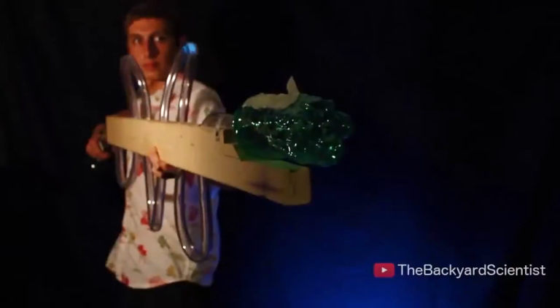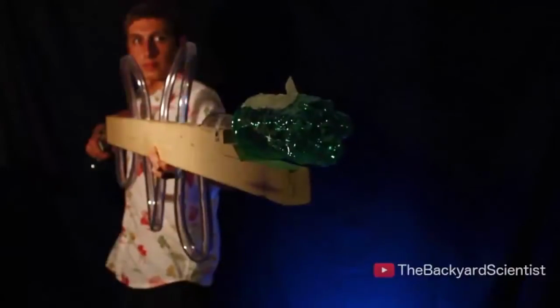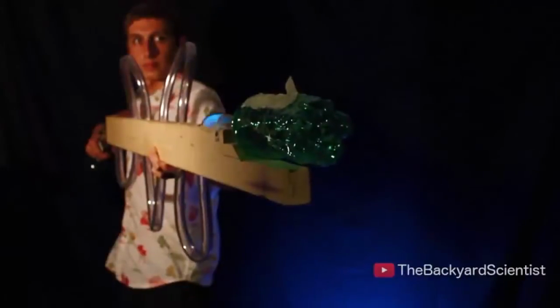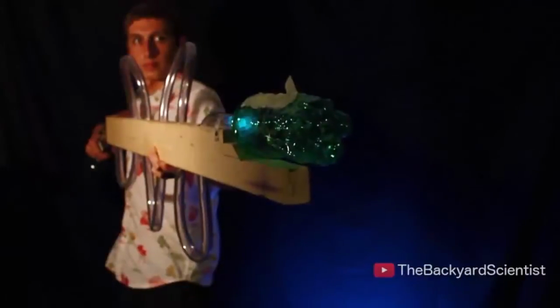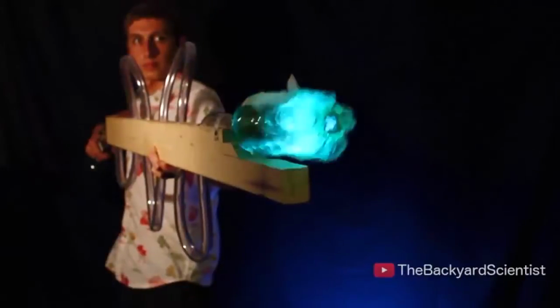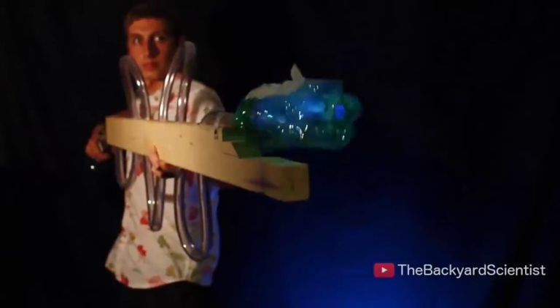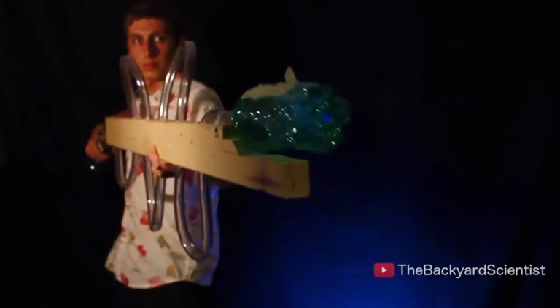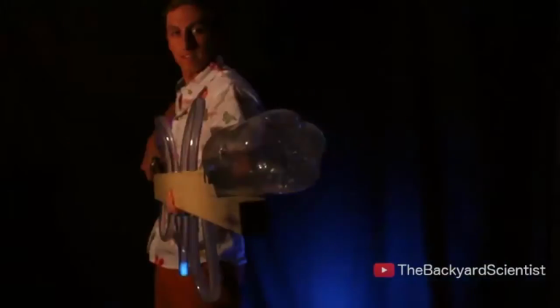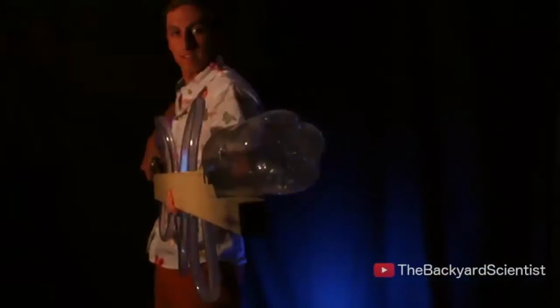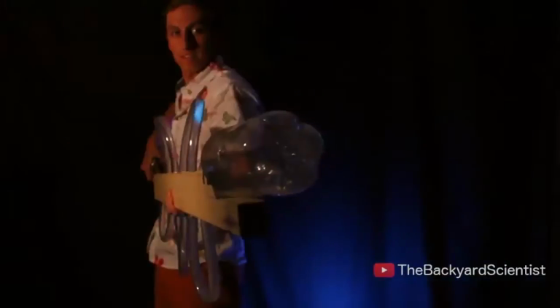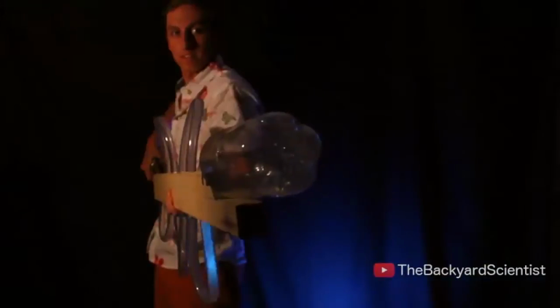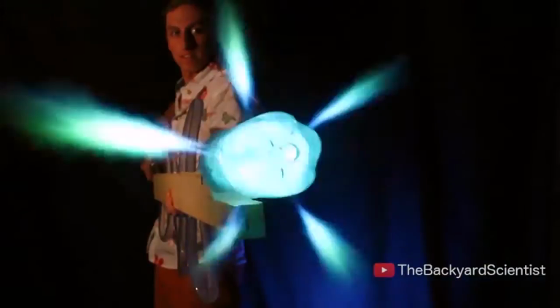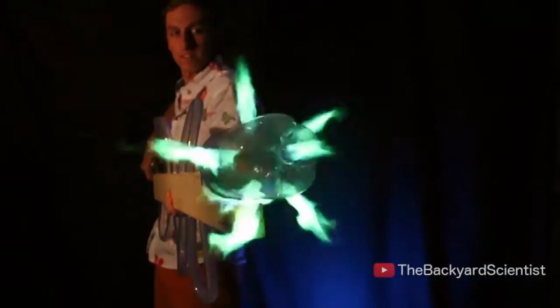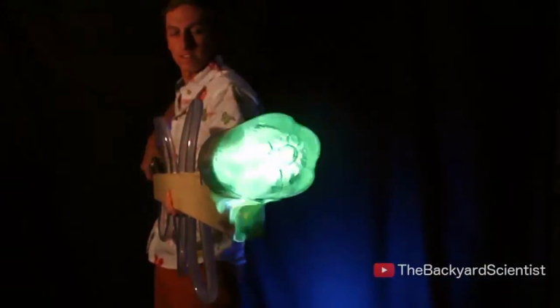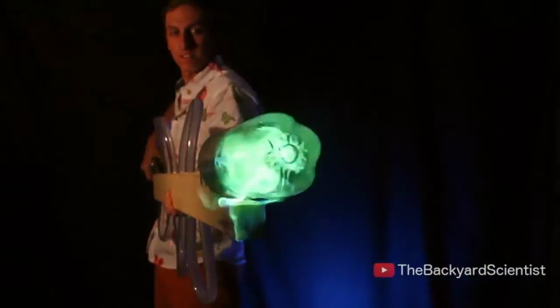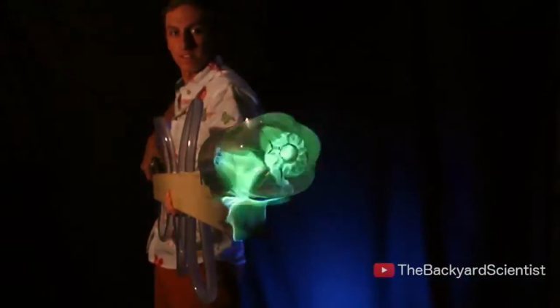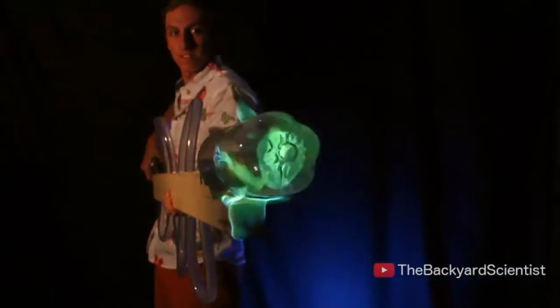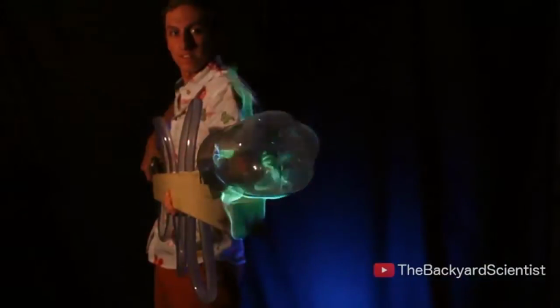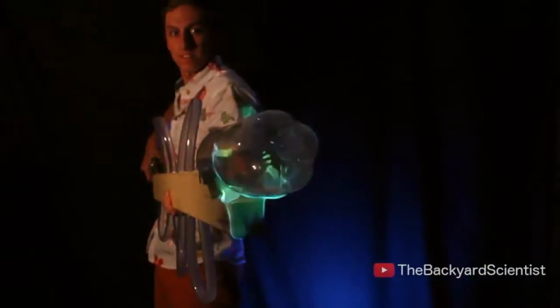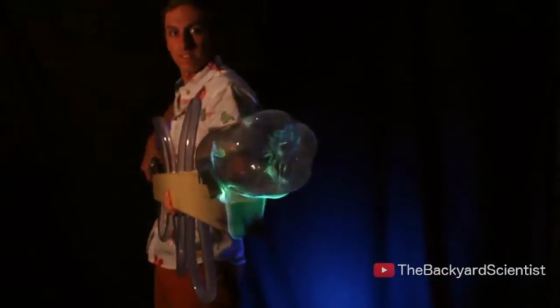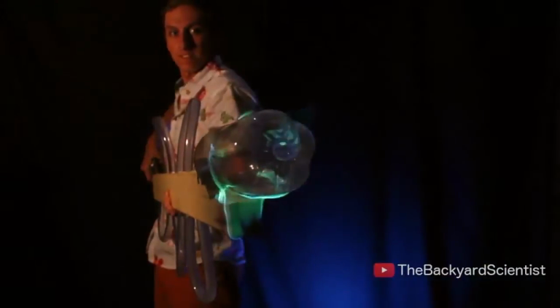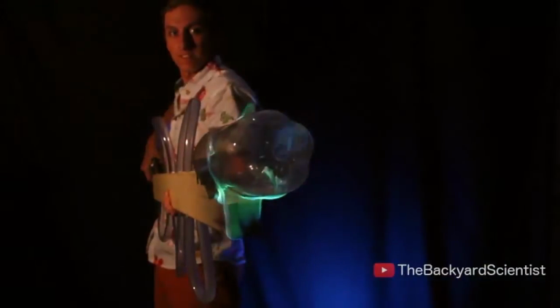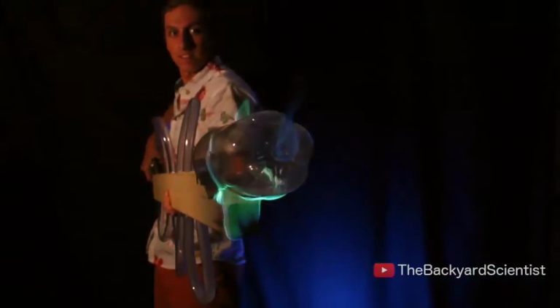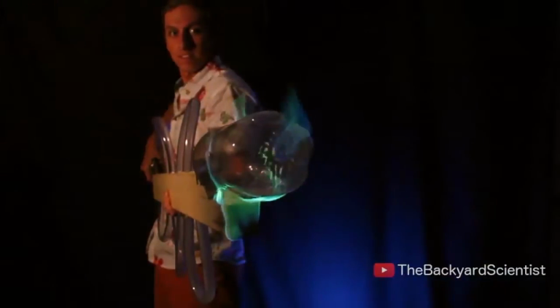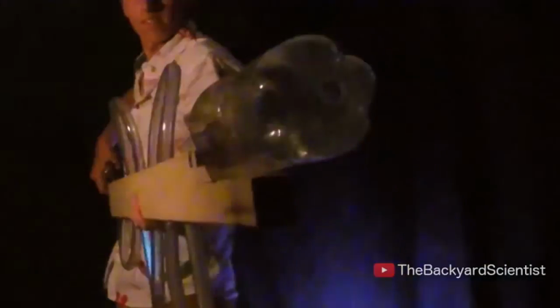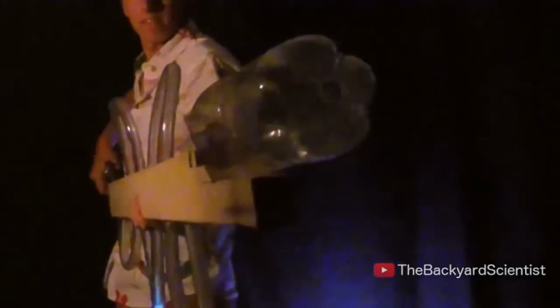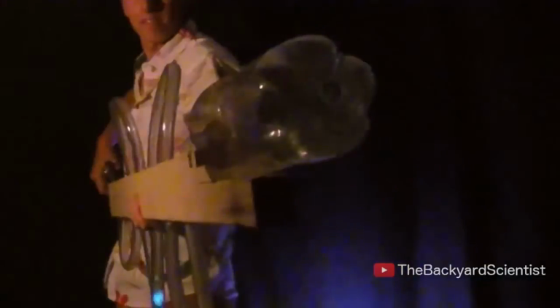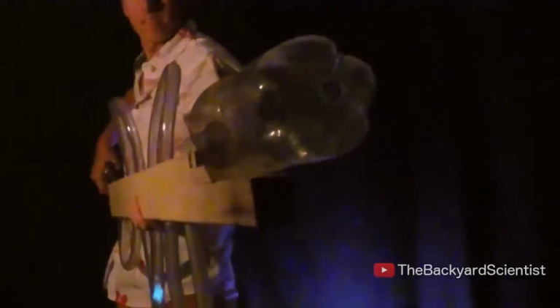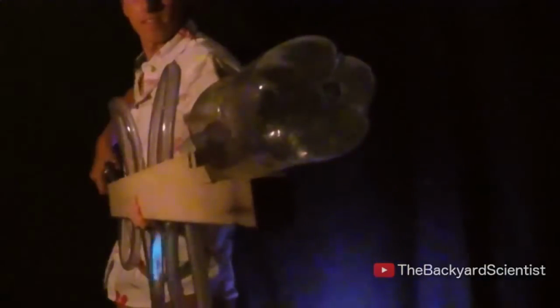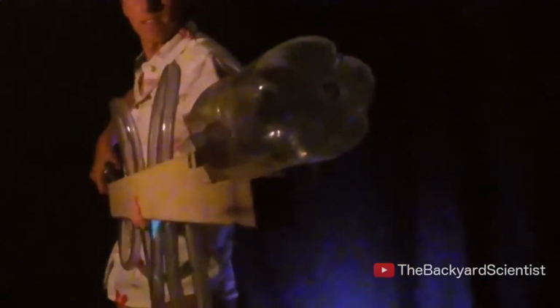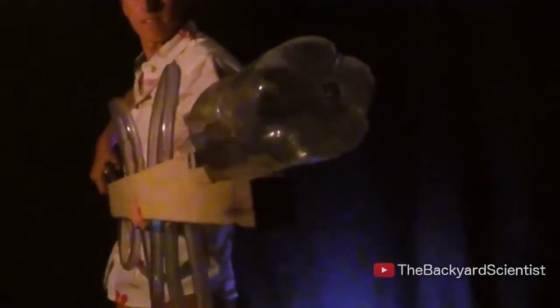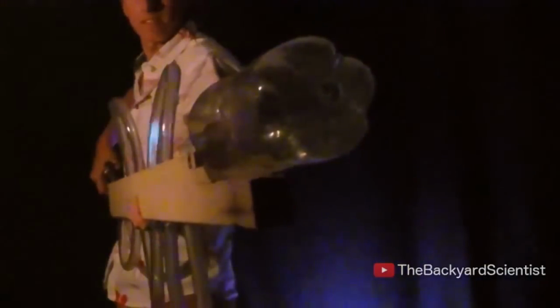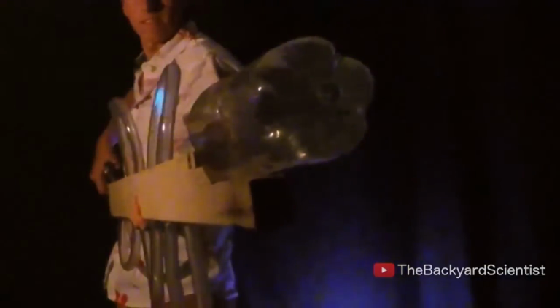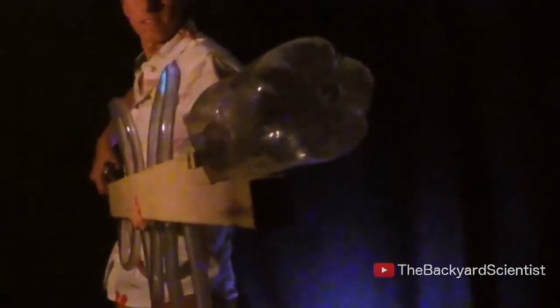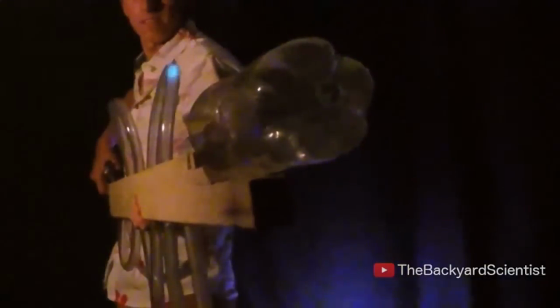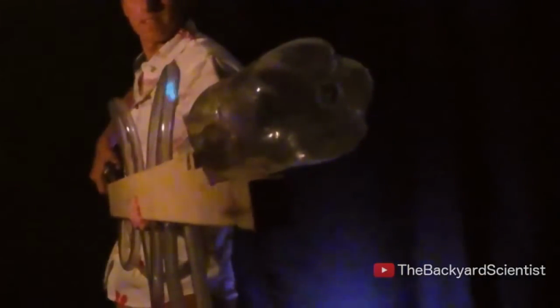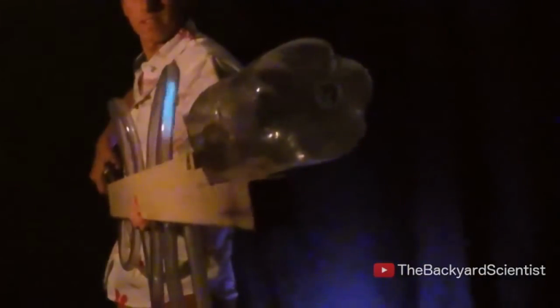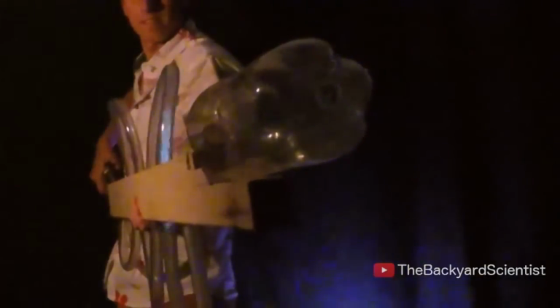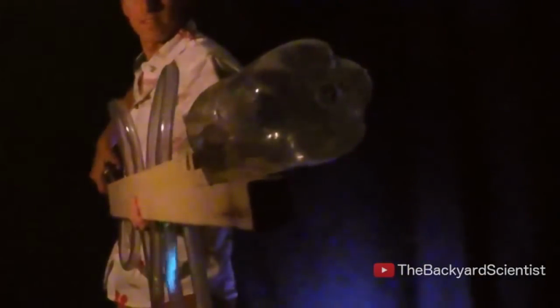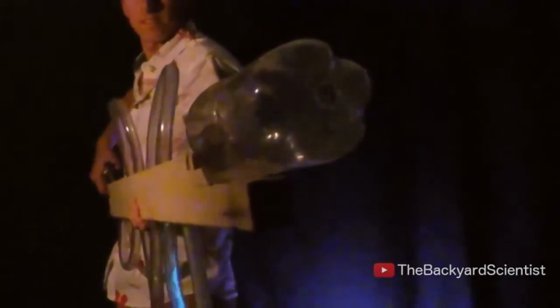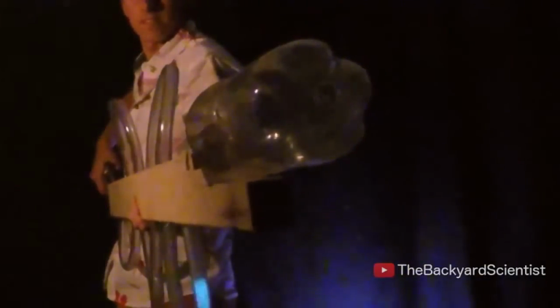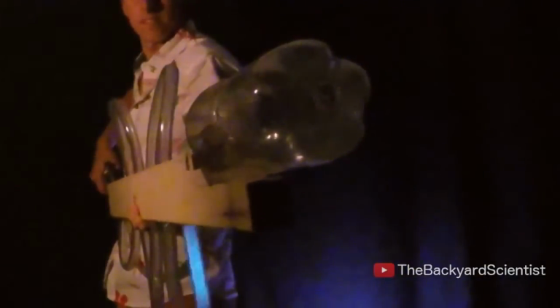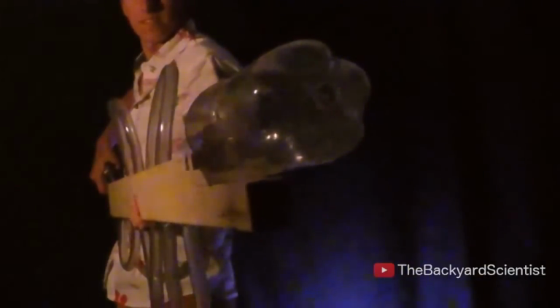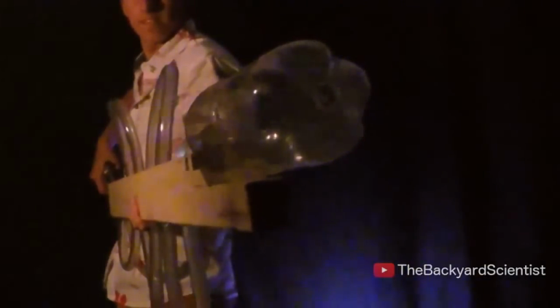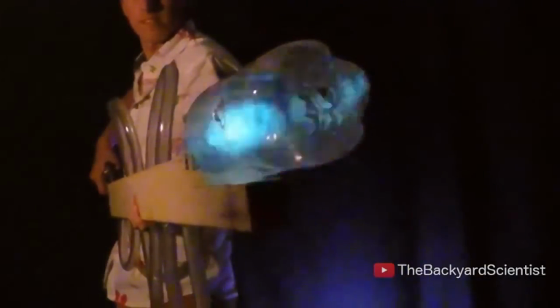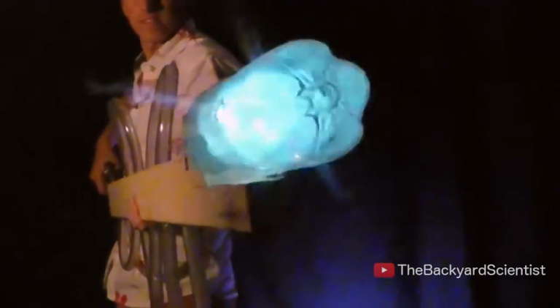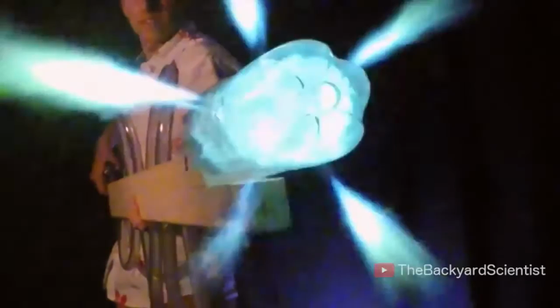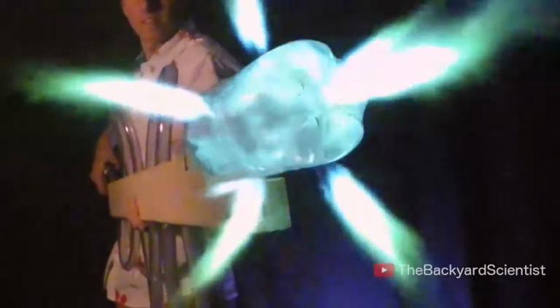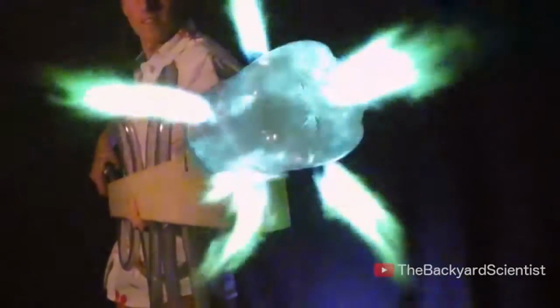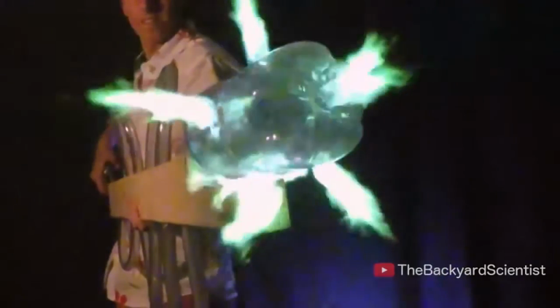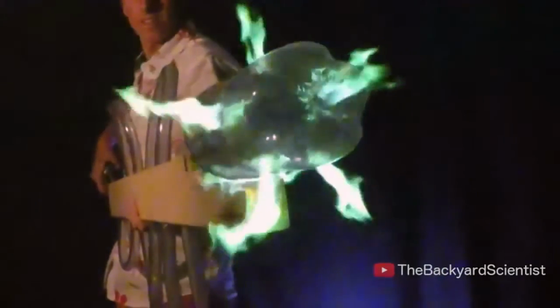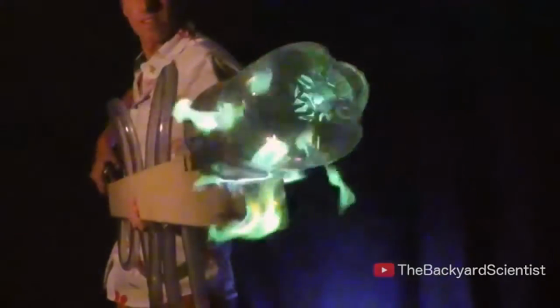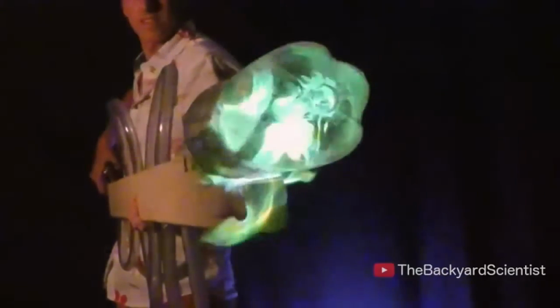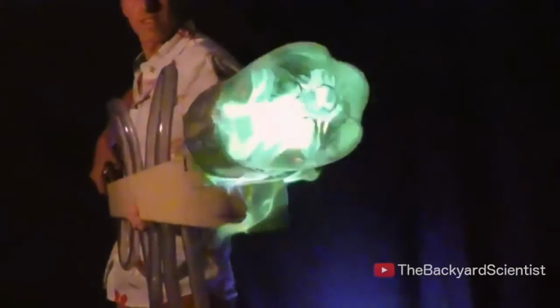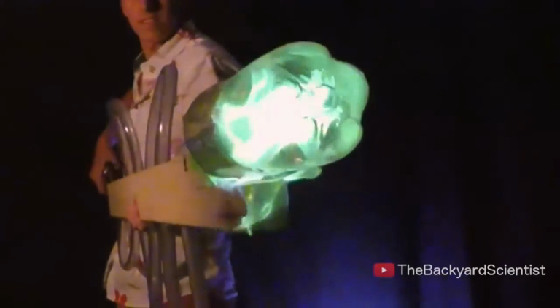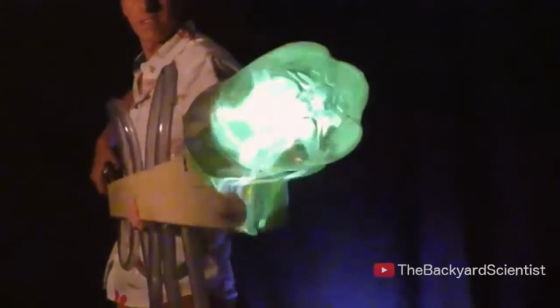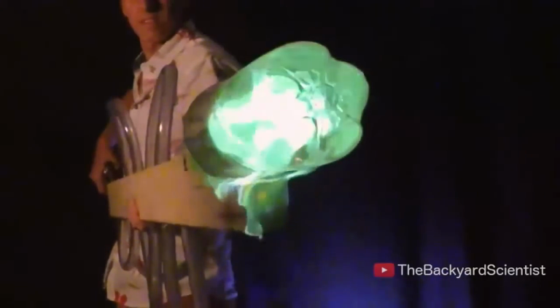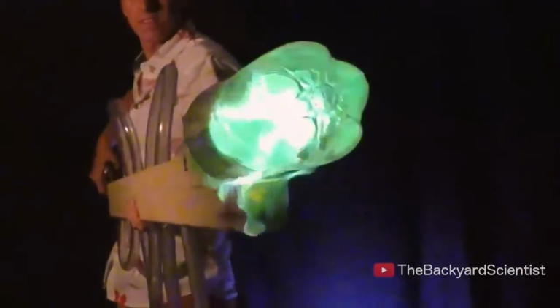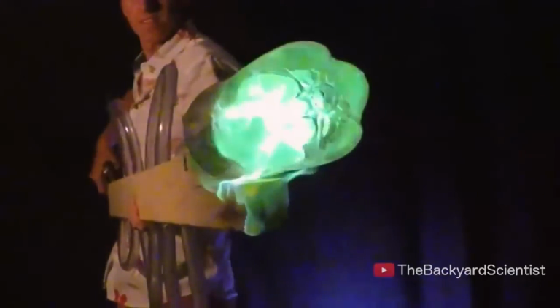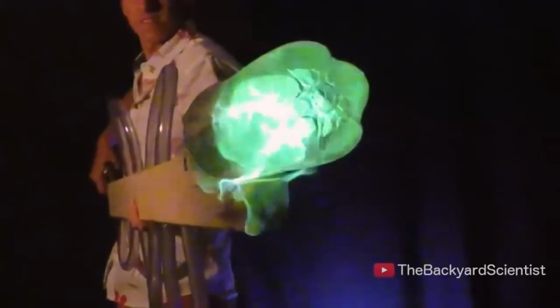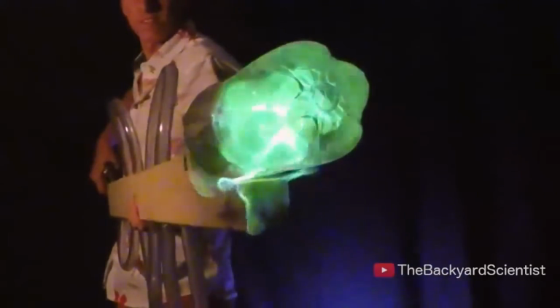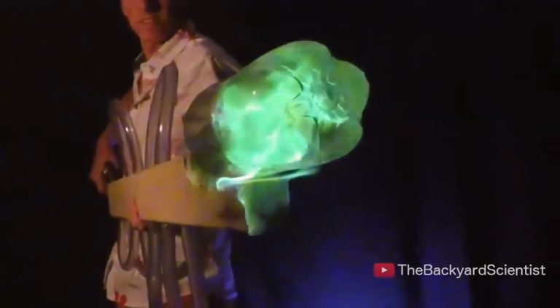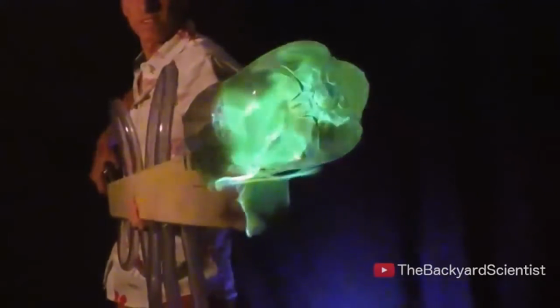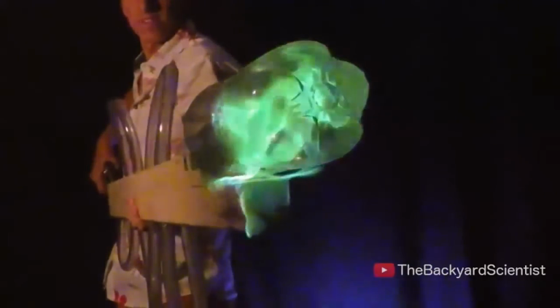This kind of makes it look like I drilled a bunch of holes around the outside and then filled it with a mixture of boric acid and methanol to create green flames.